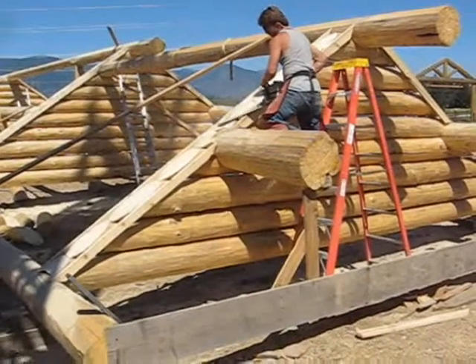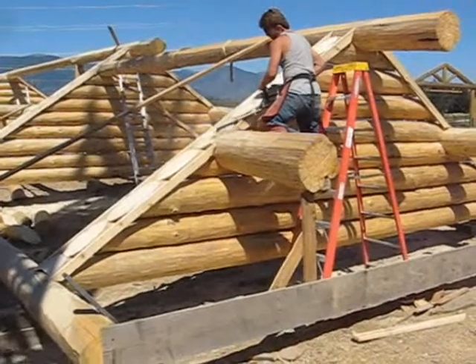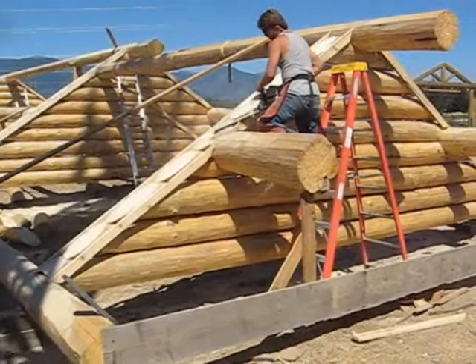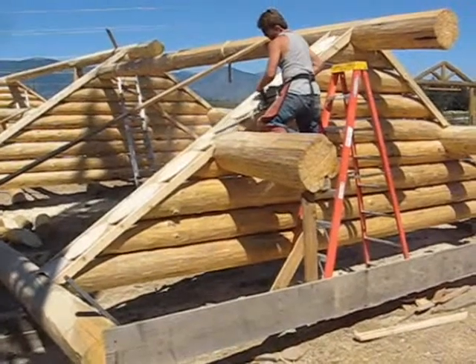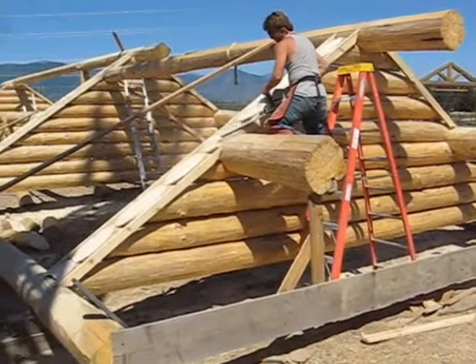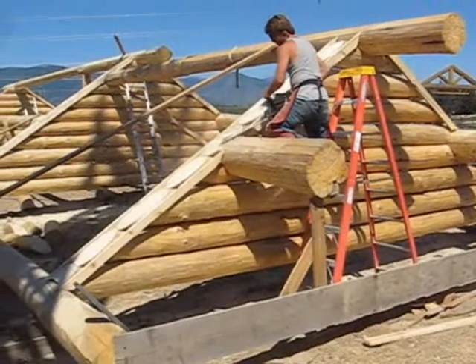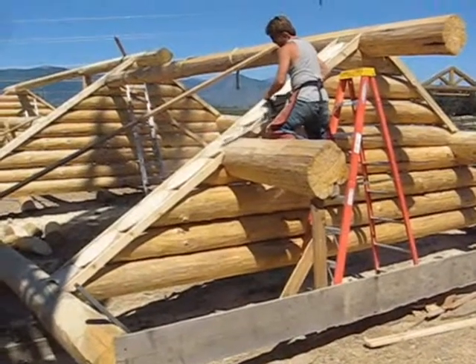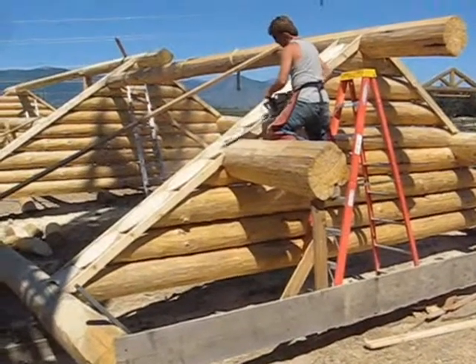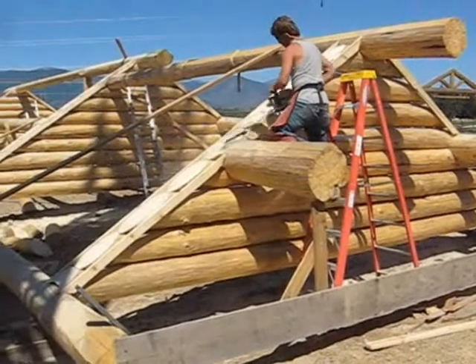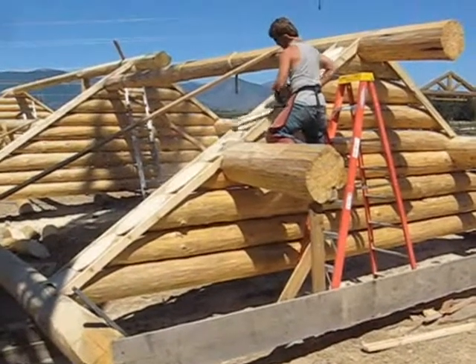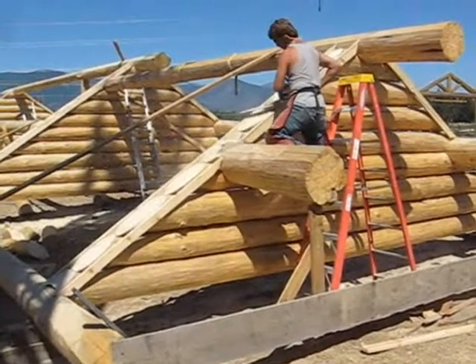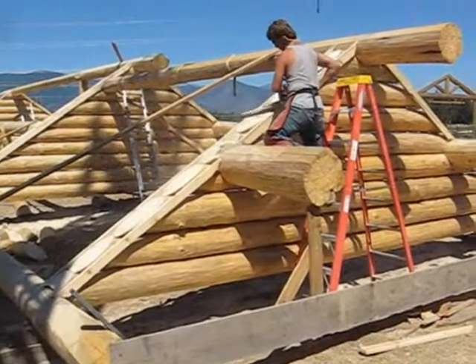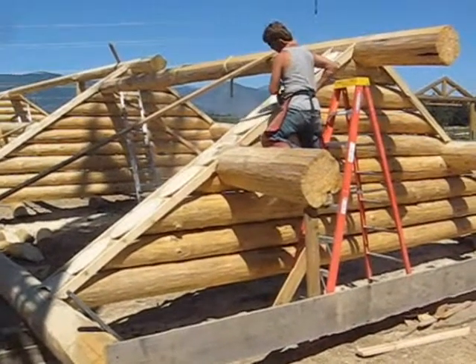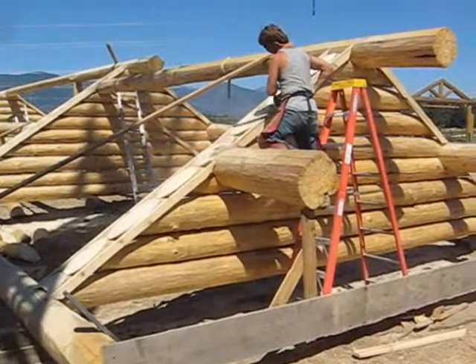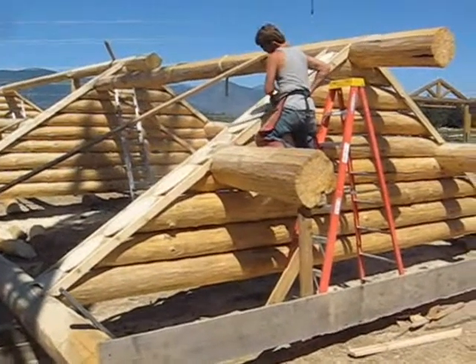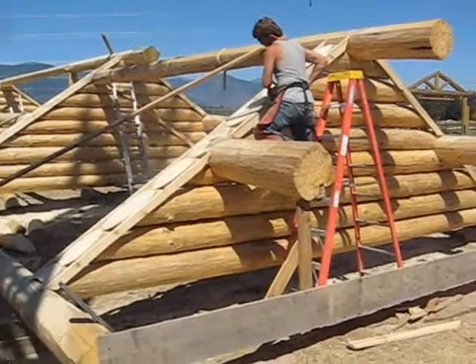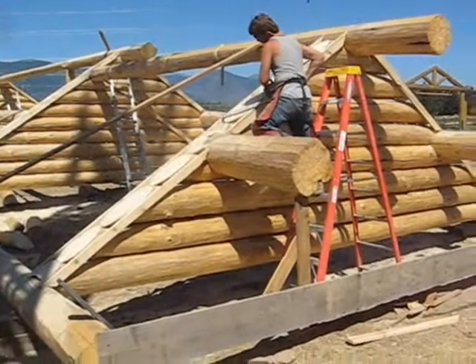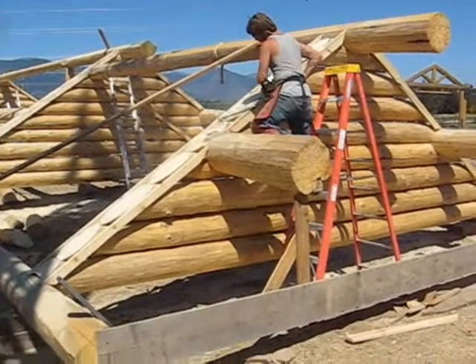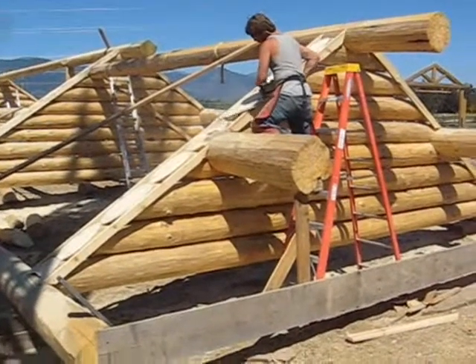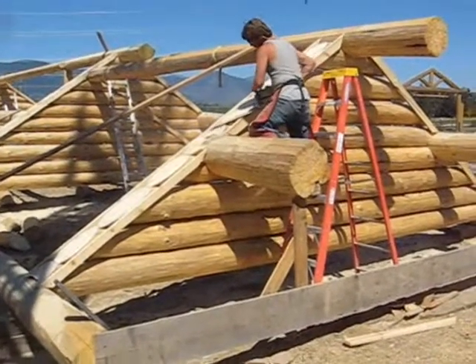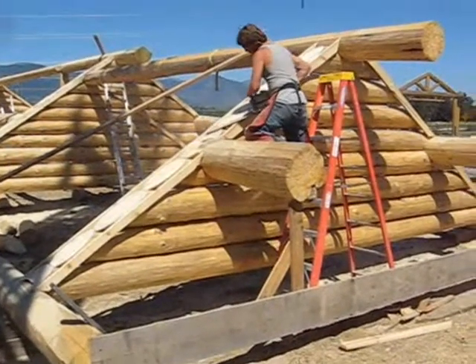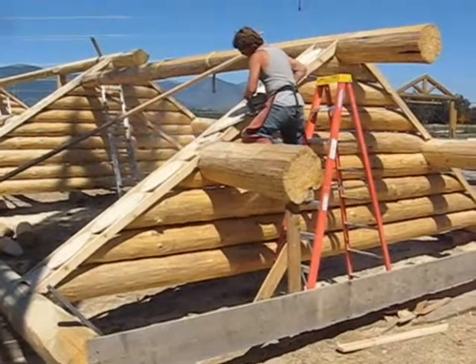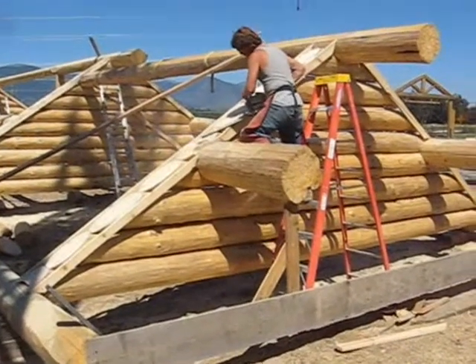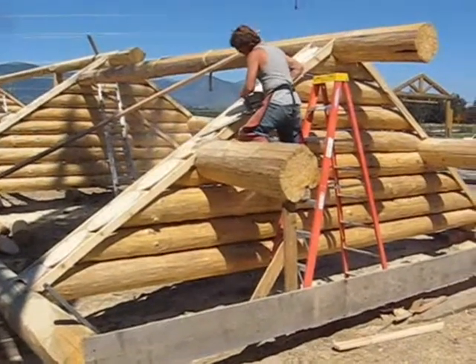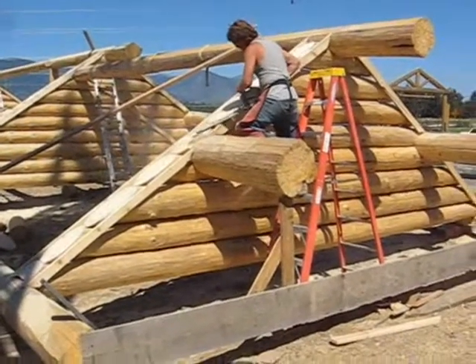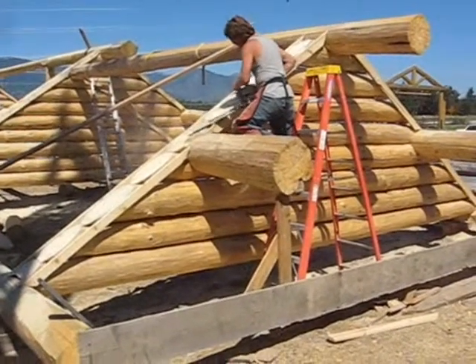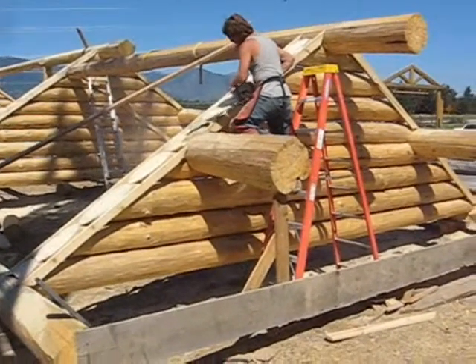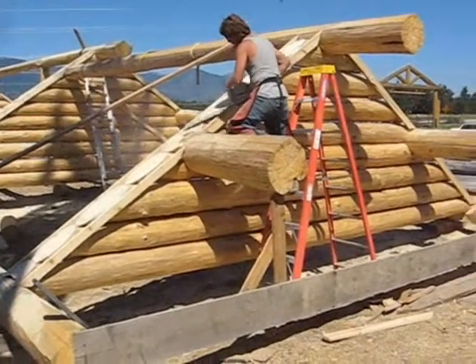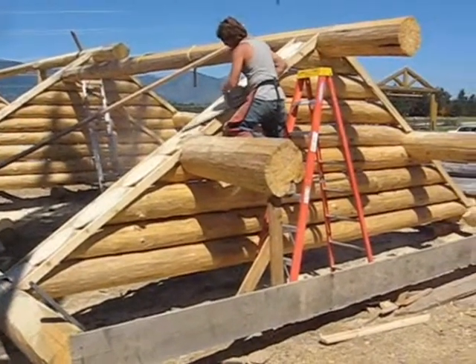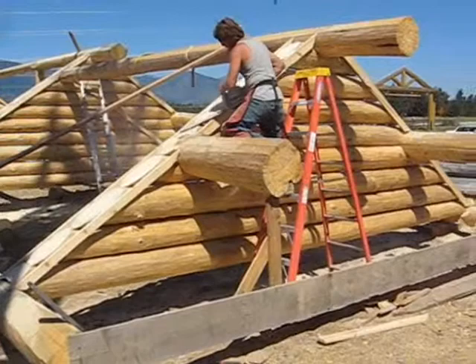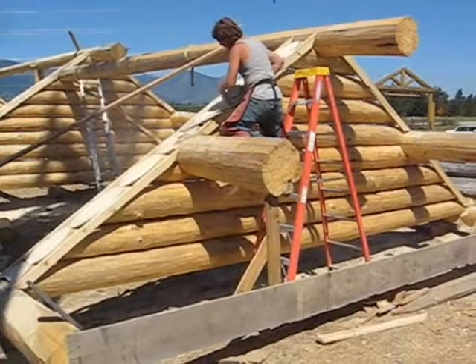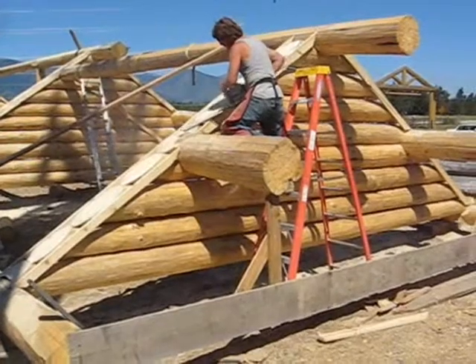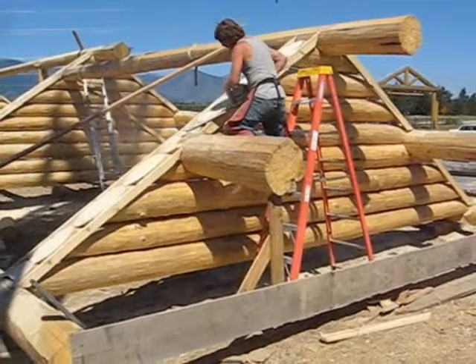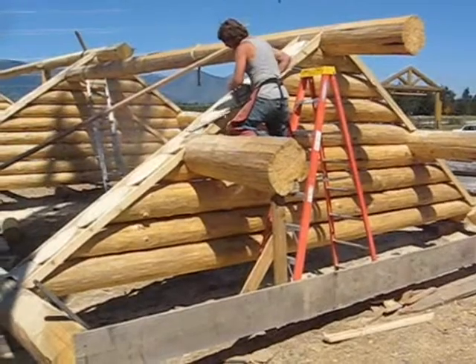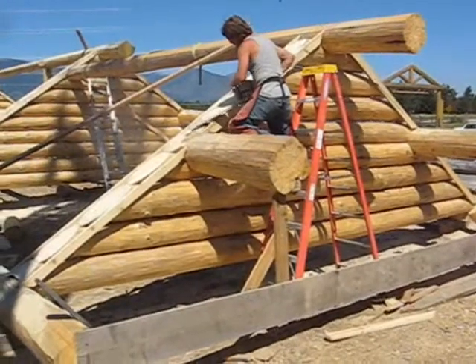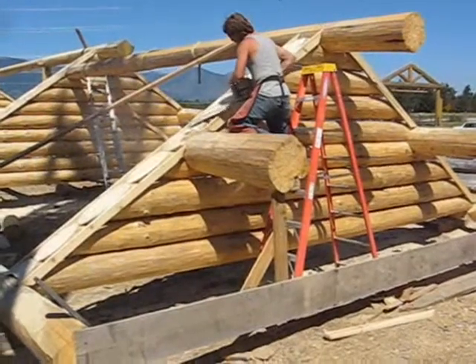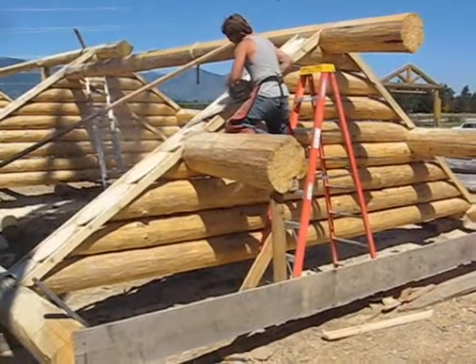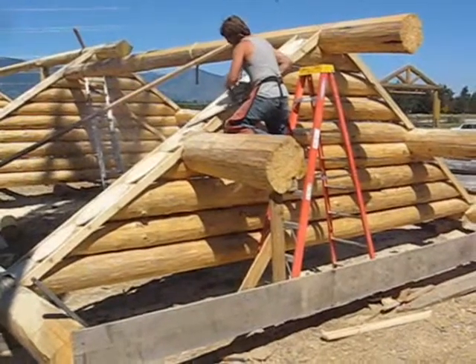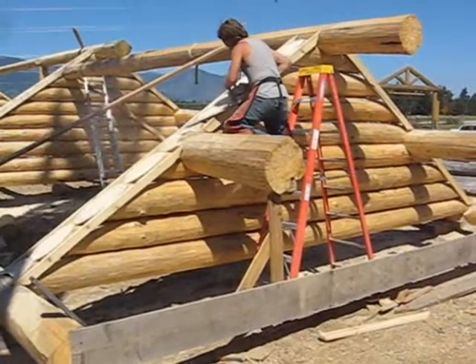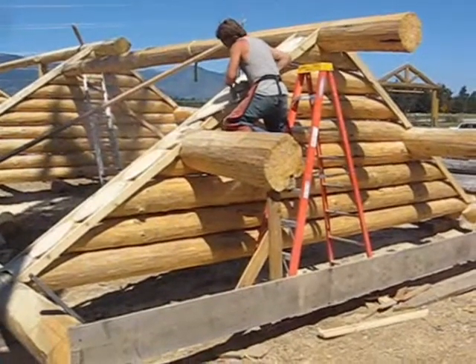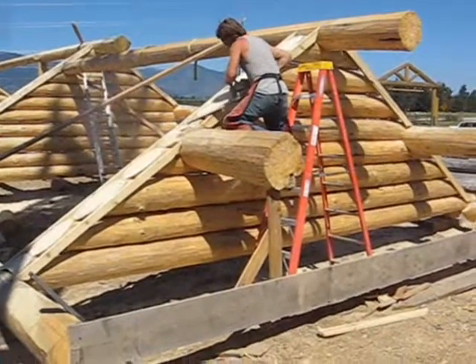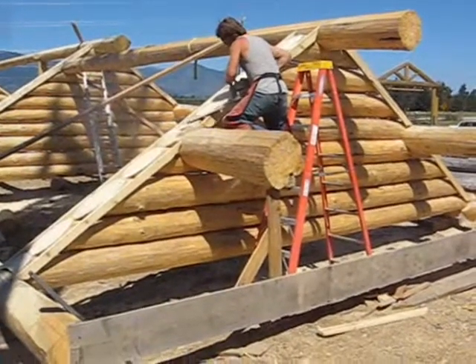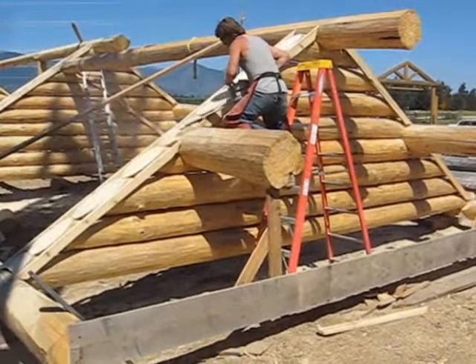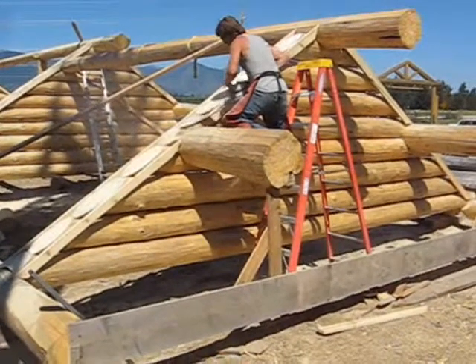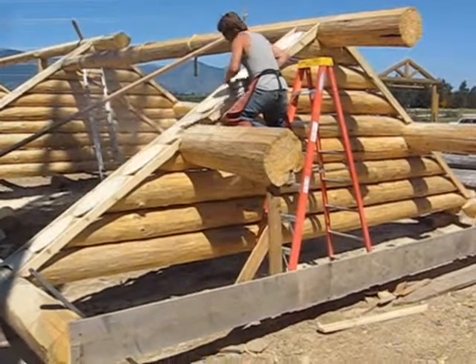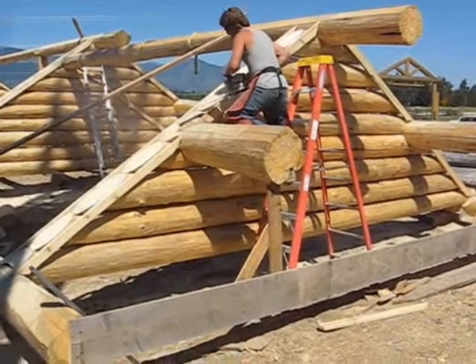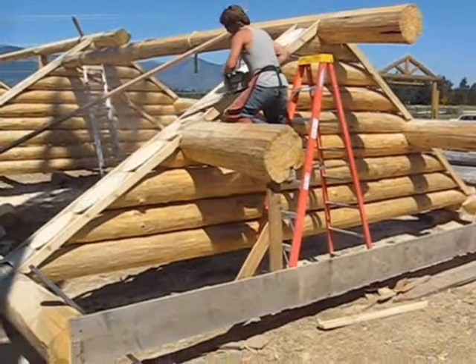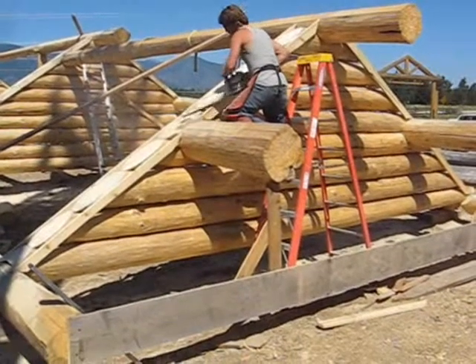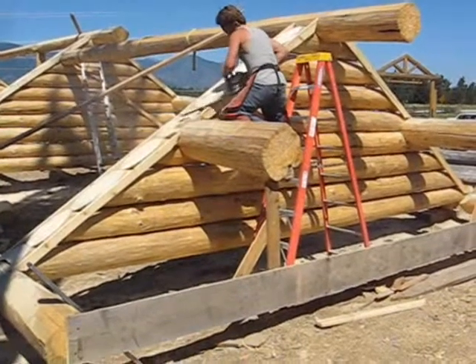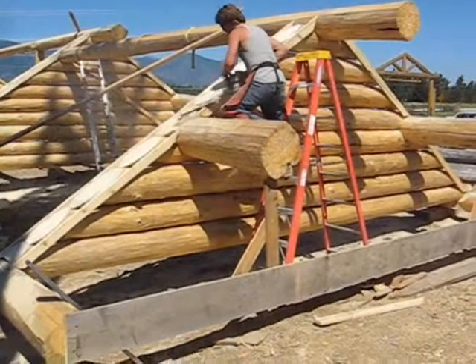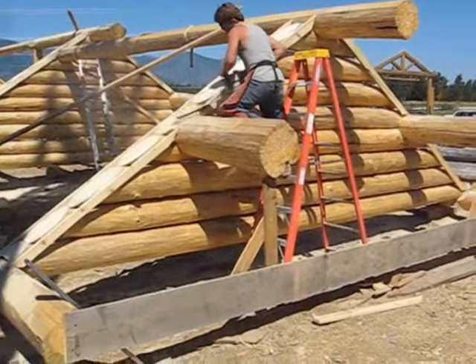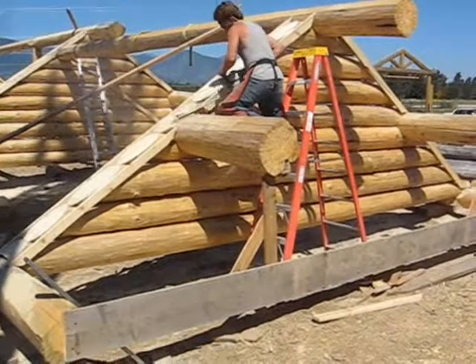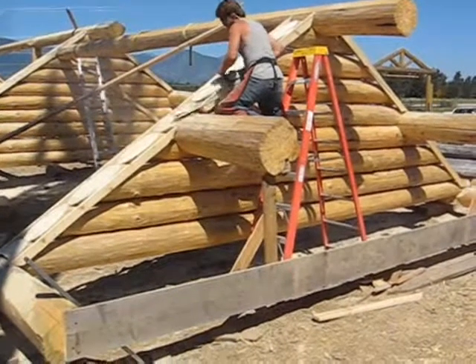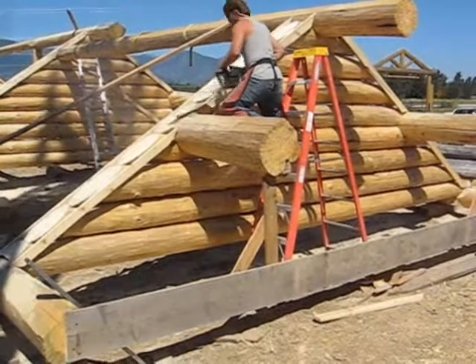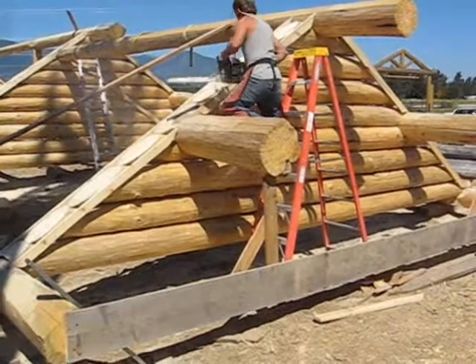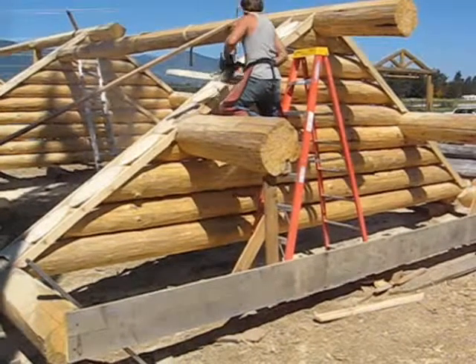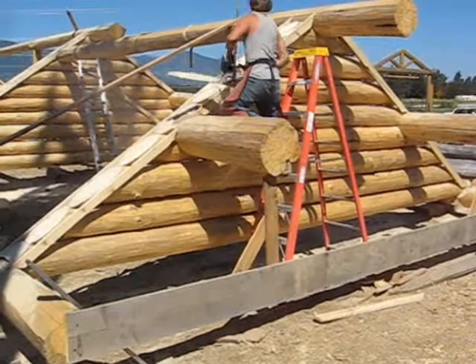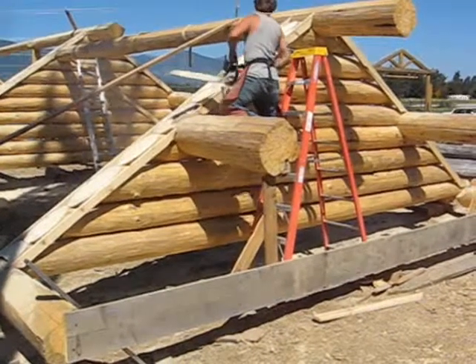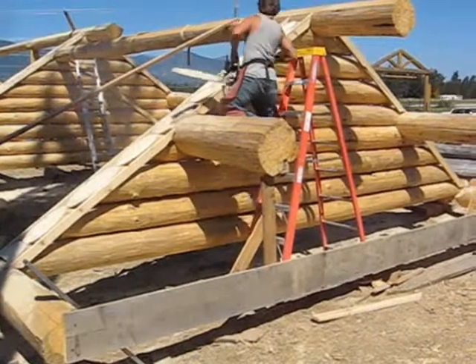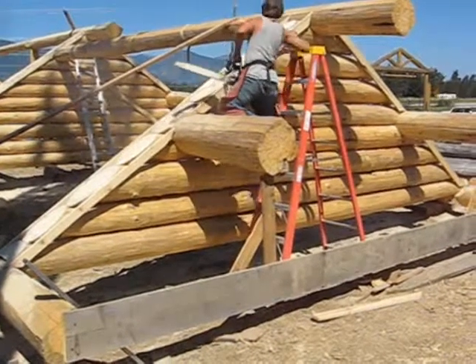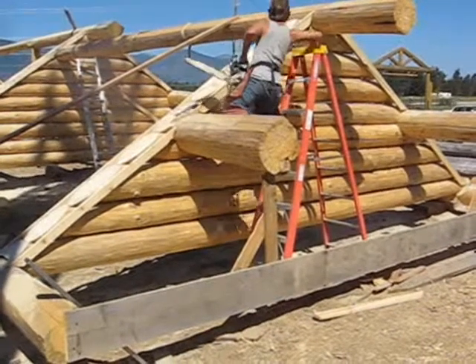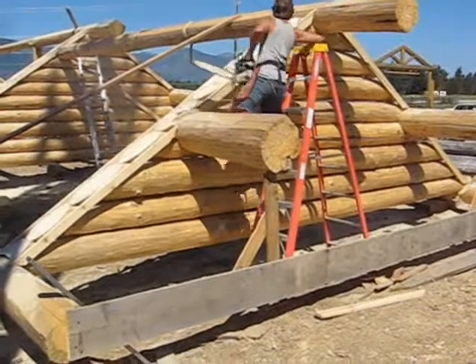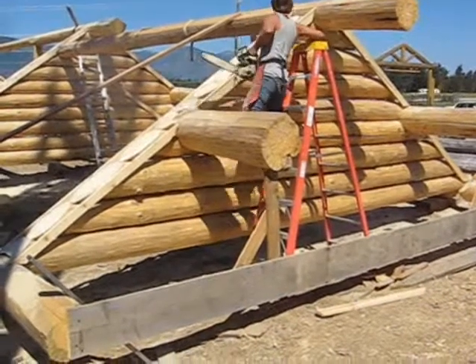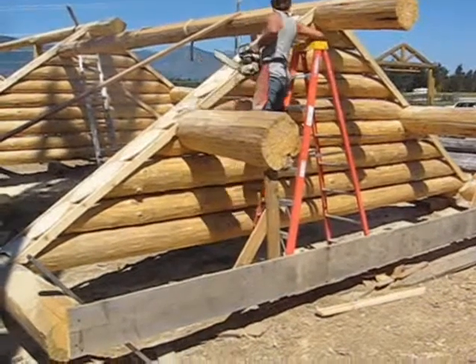Jeff again with Caribou Creek Log Home. We're taking a look at how these full log gables are being built.